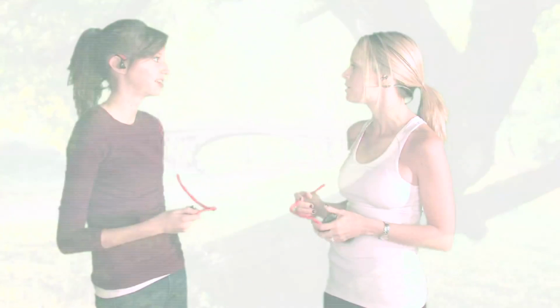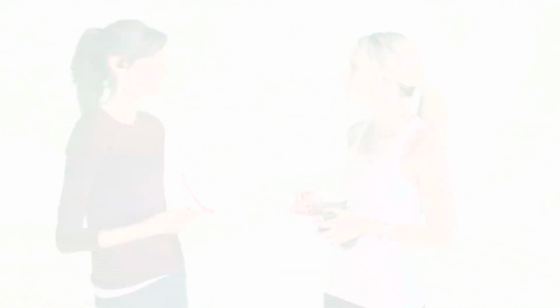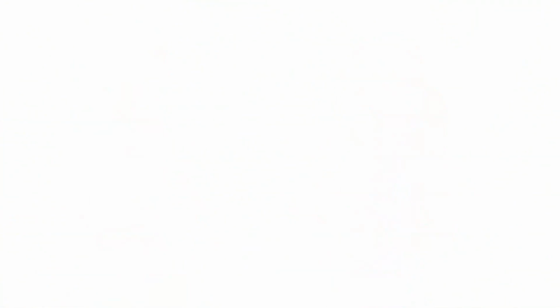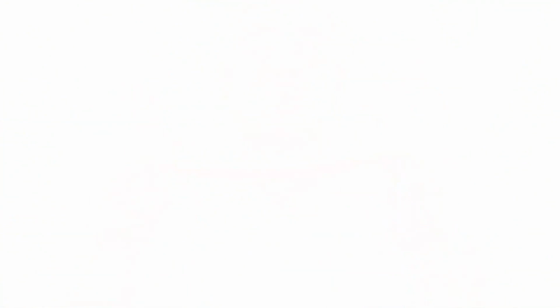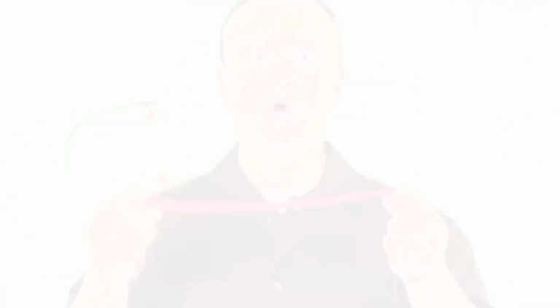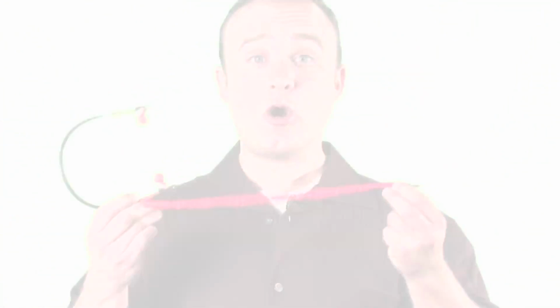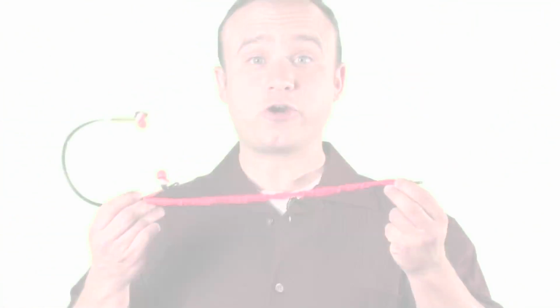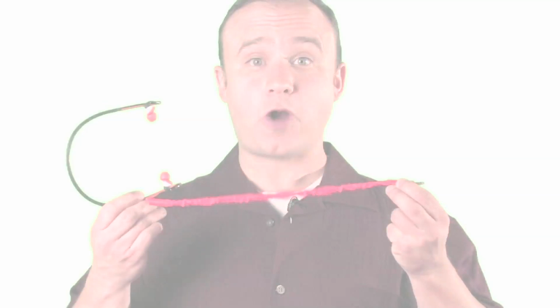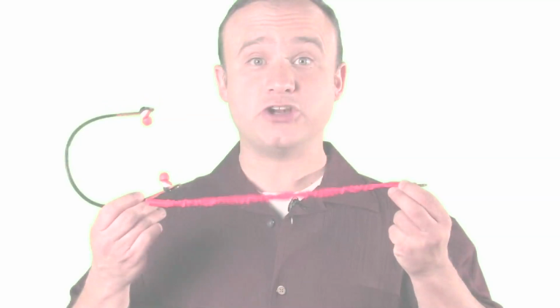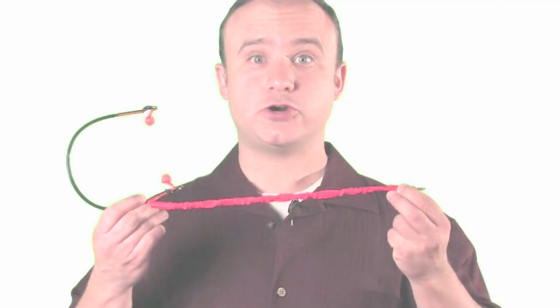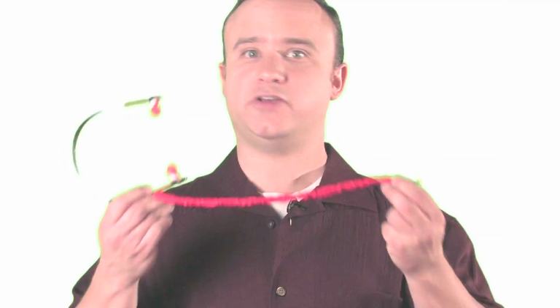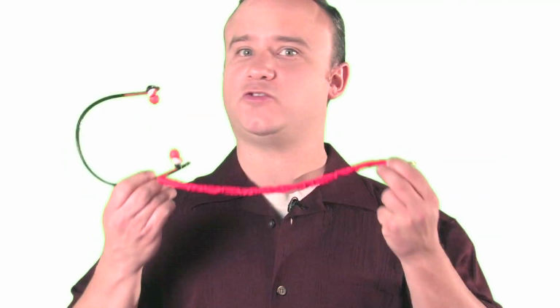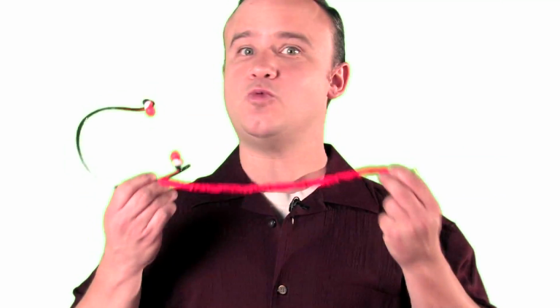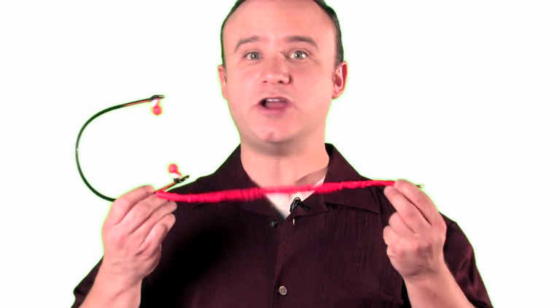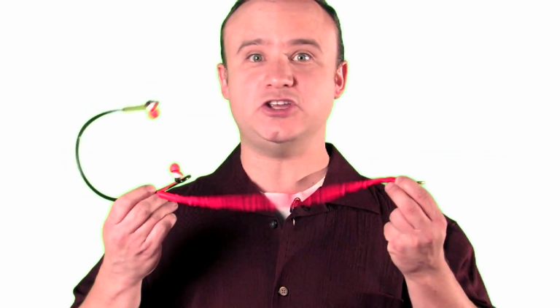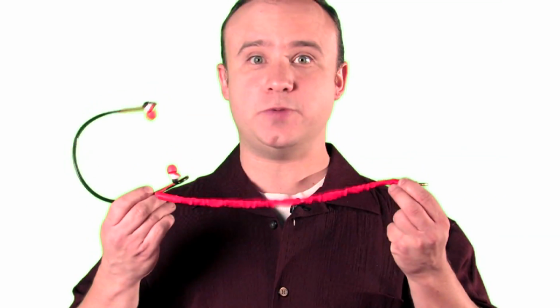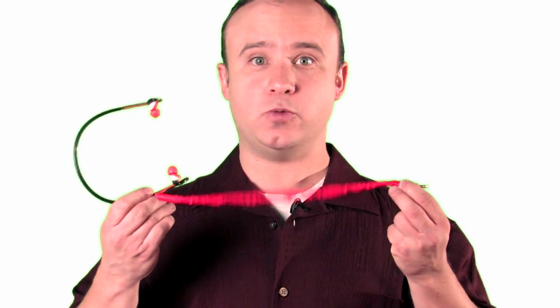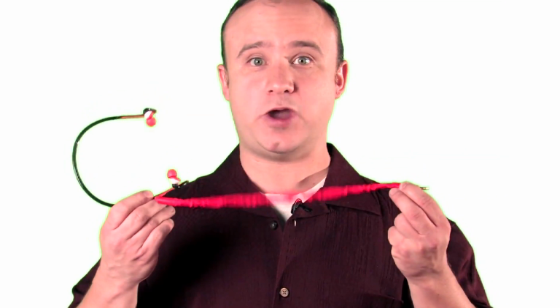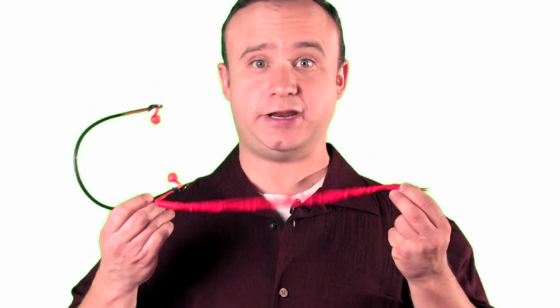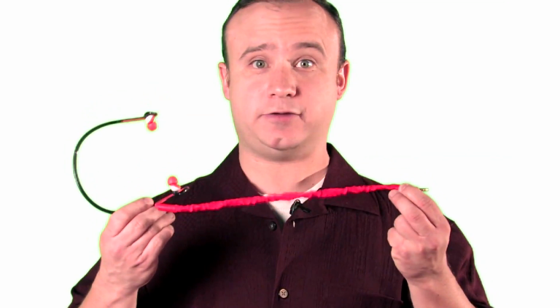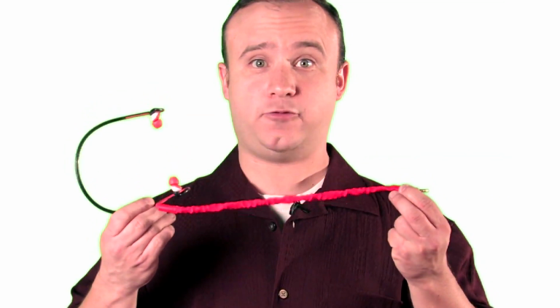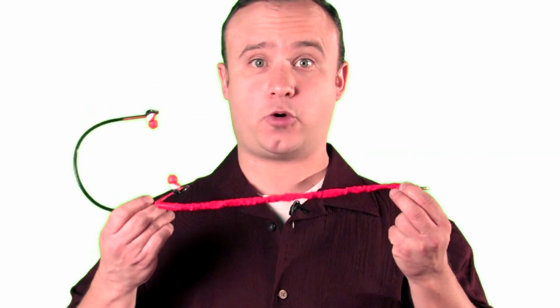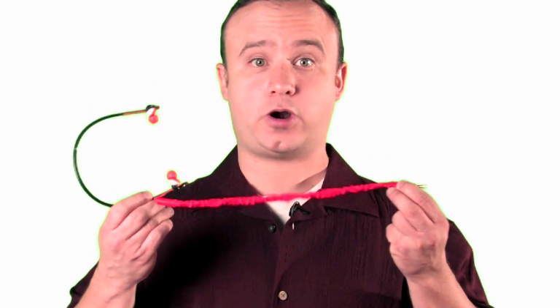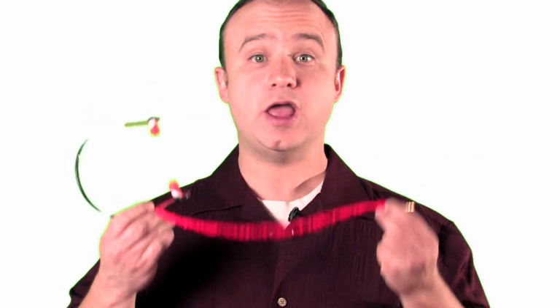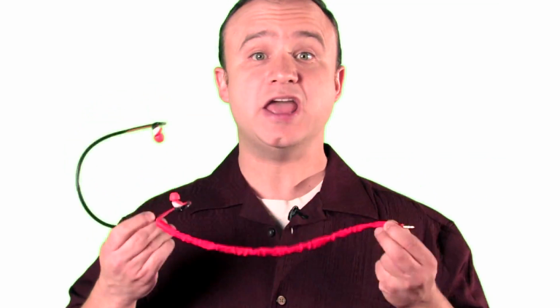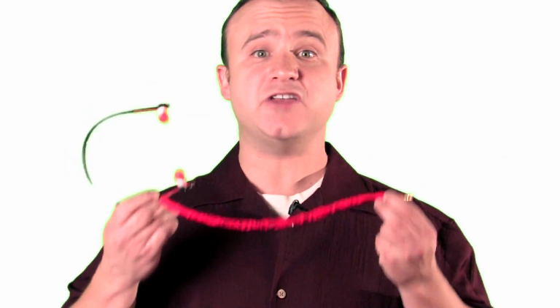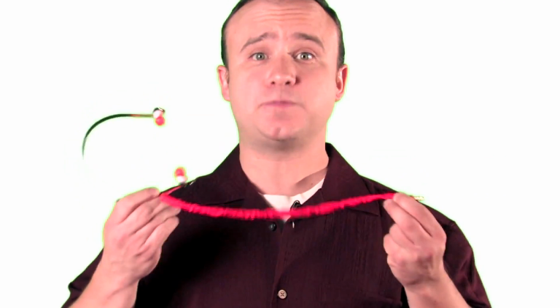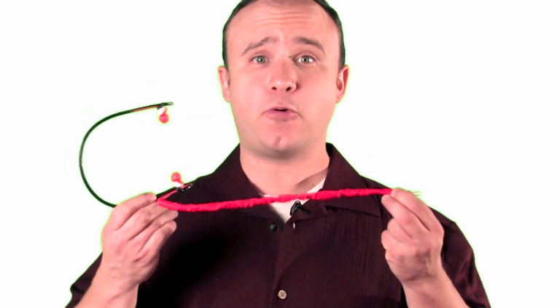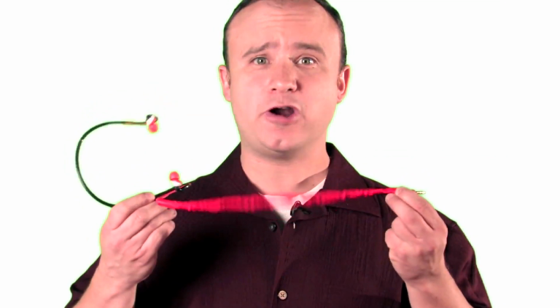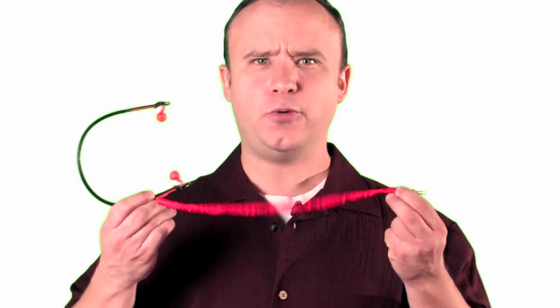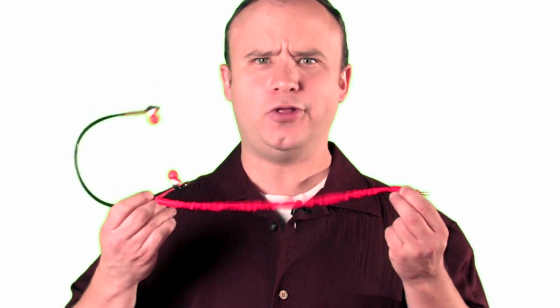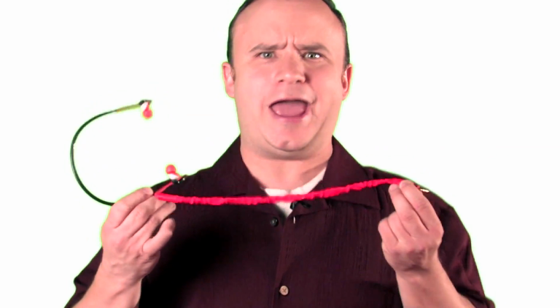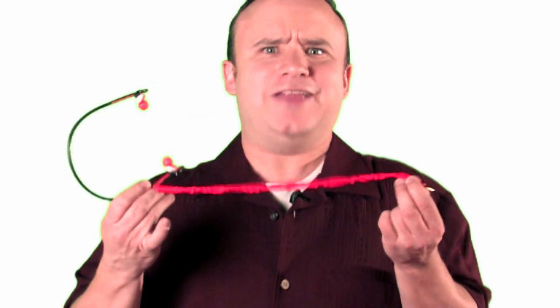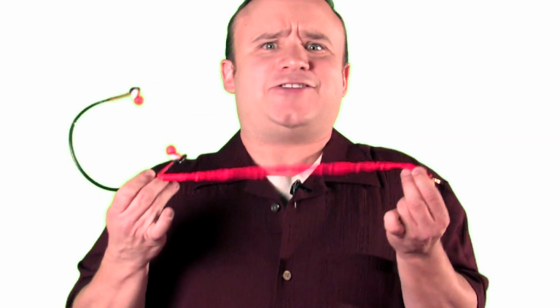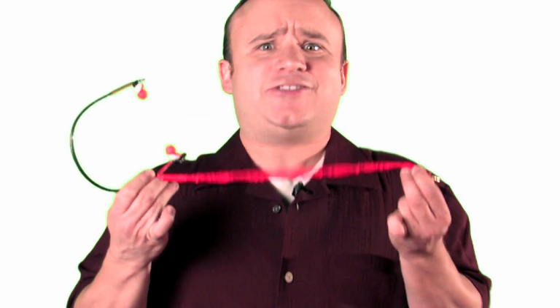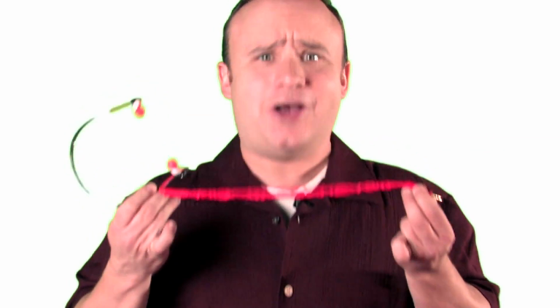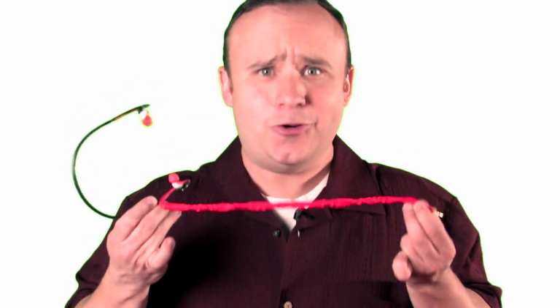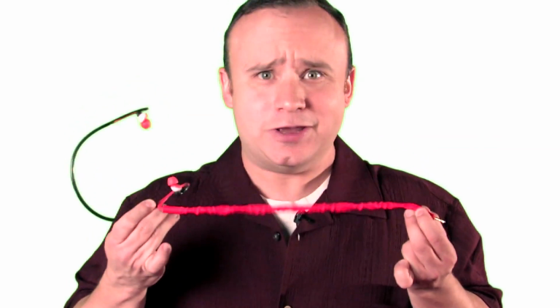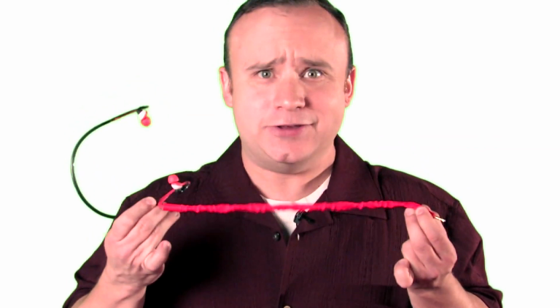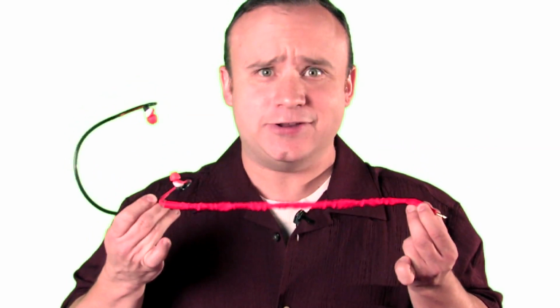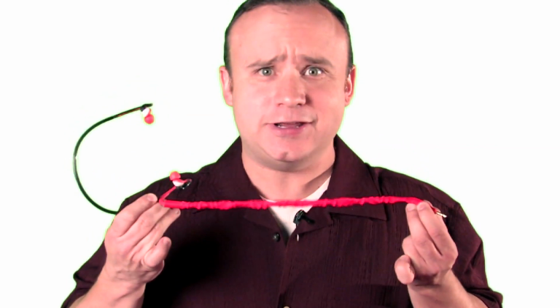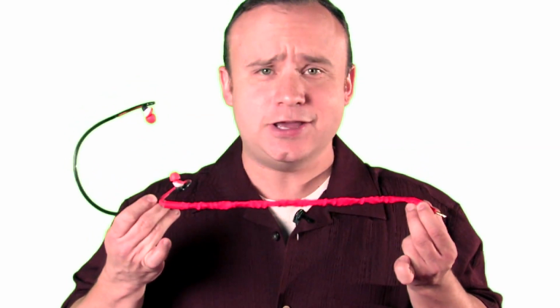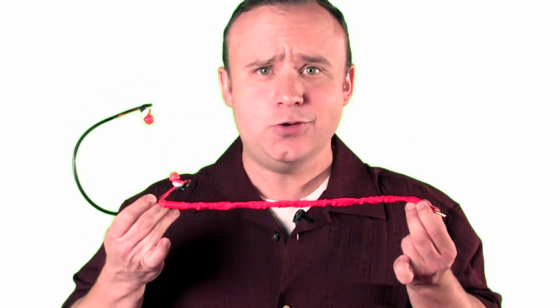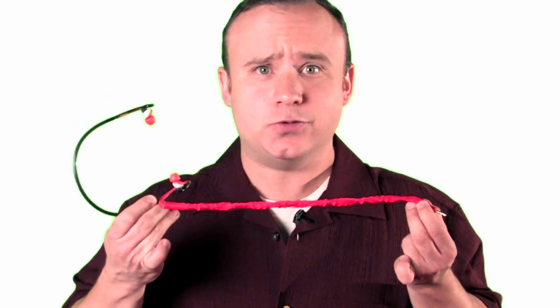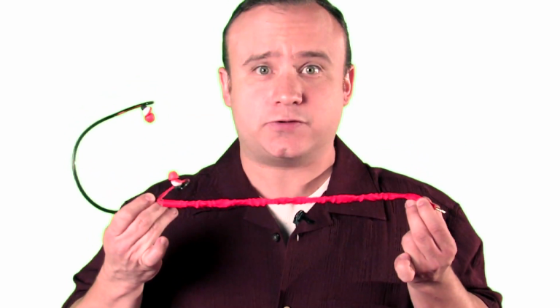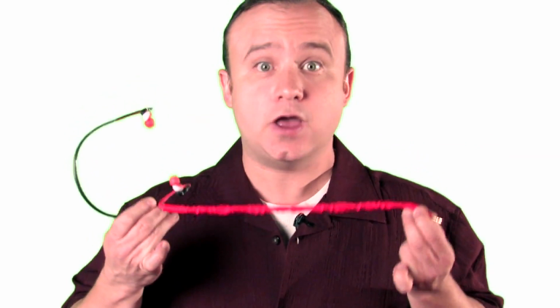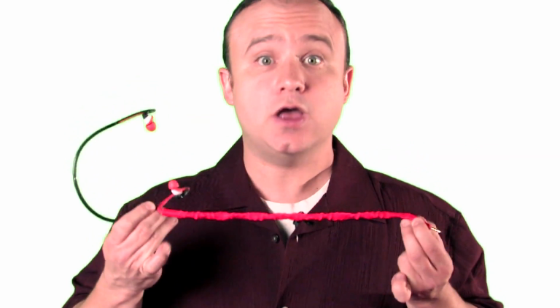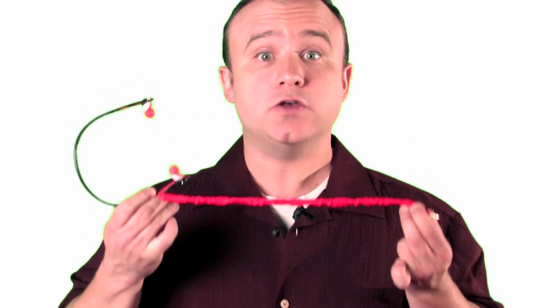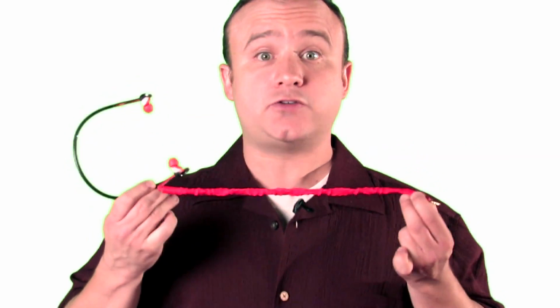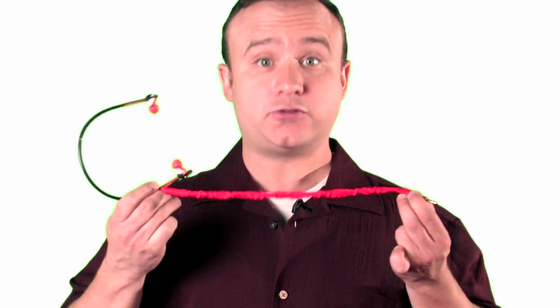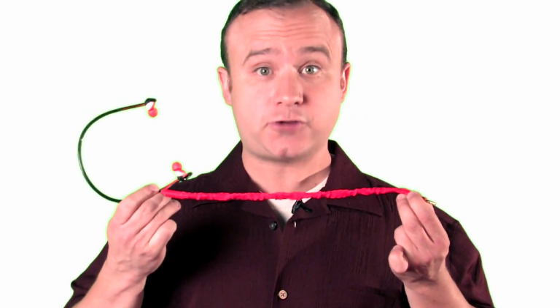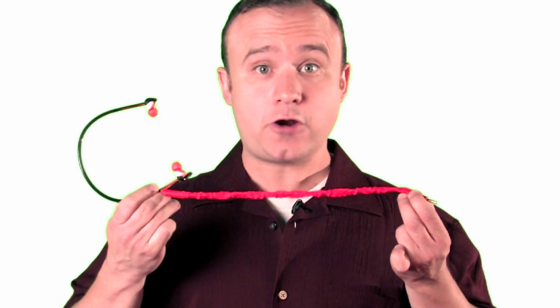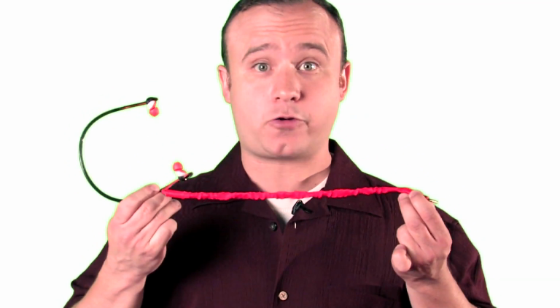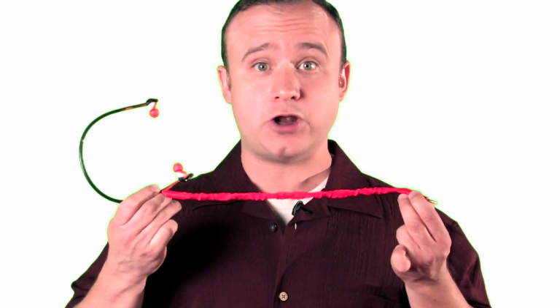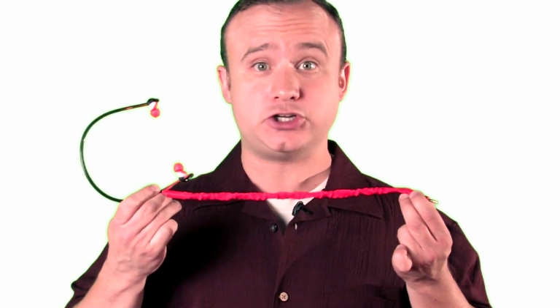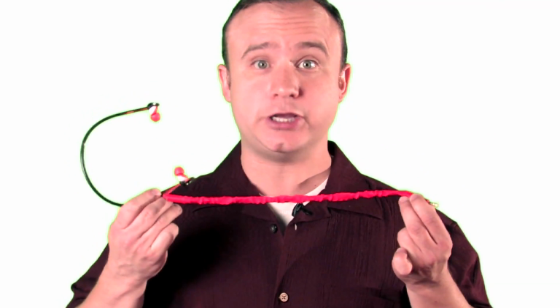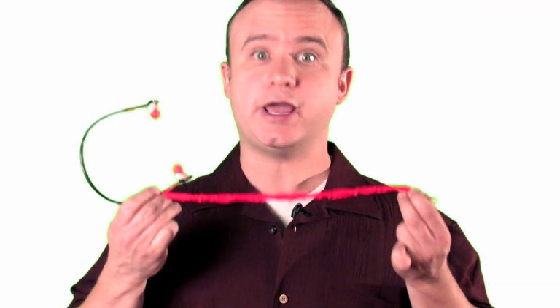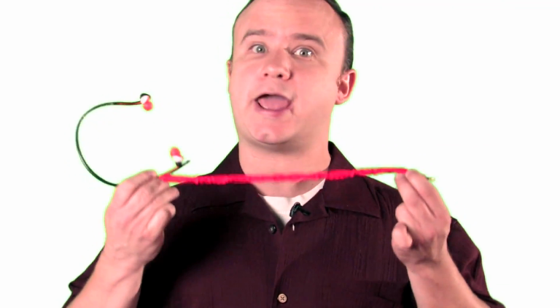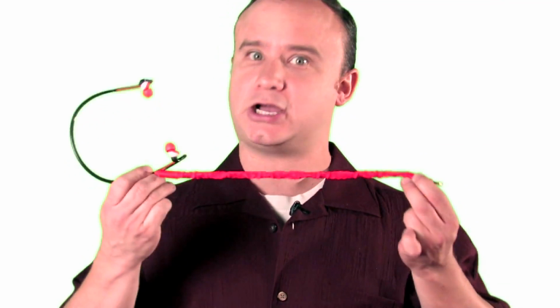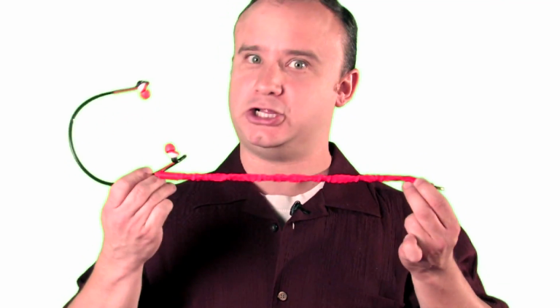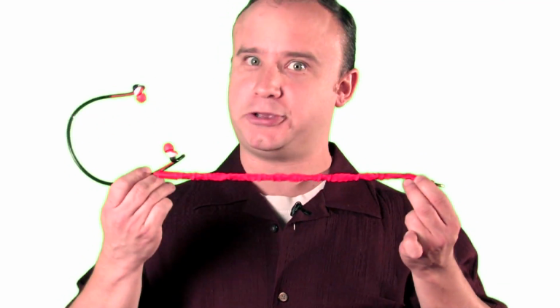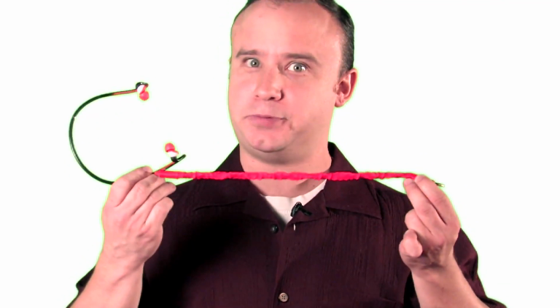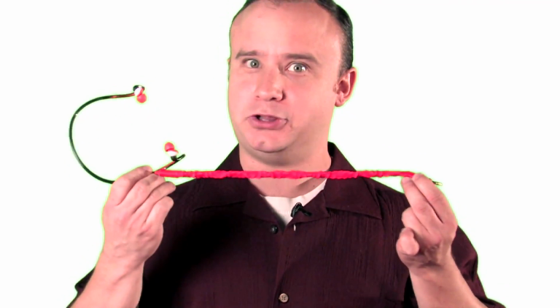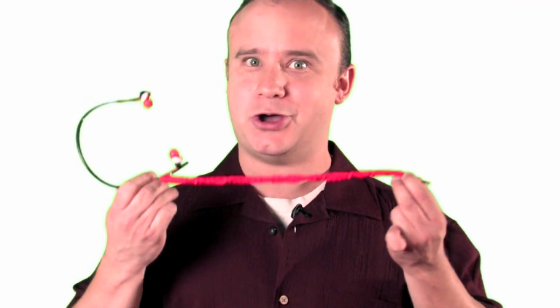The Cord Cruncher is what you've been waiting for. It's portable and so easy to use. So start crunching and click below.